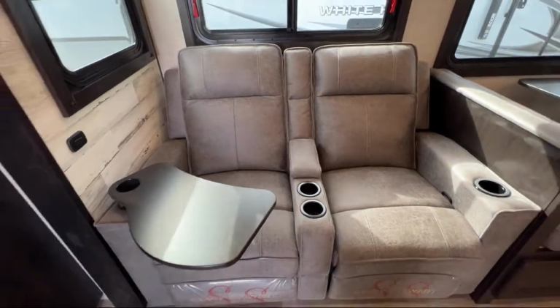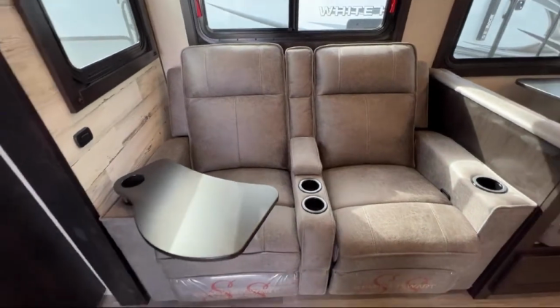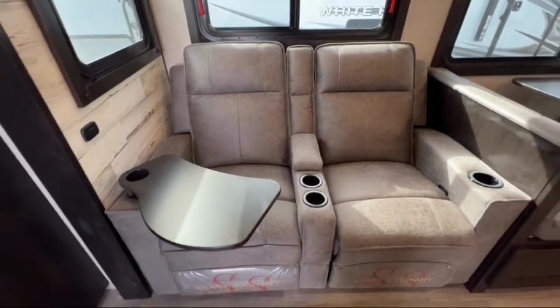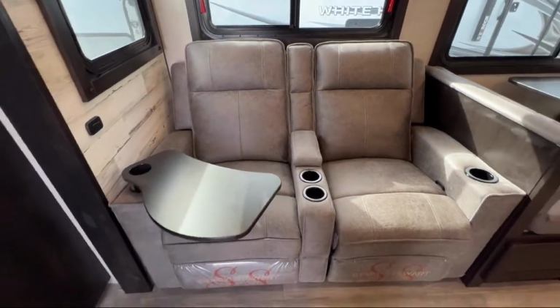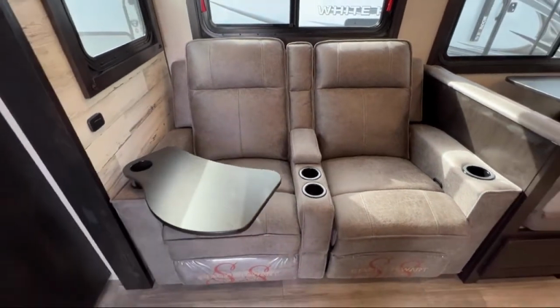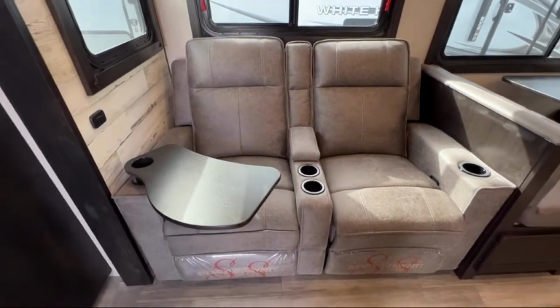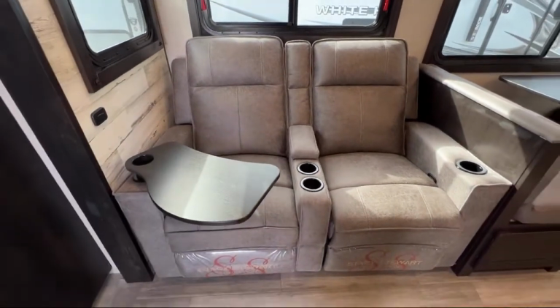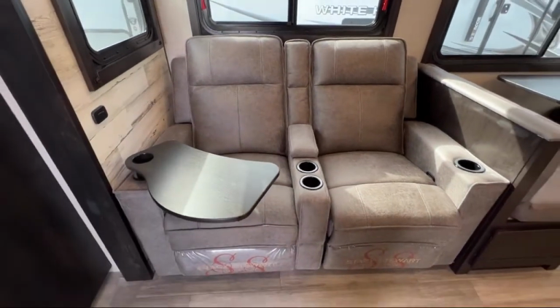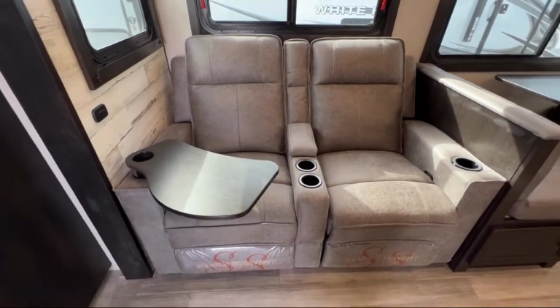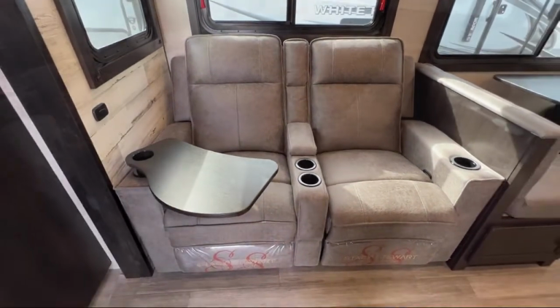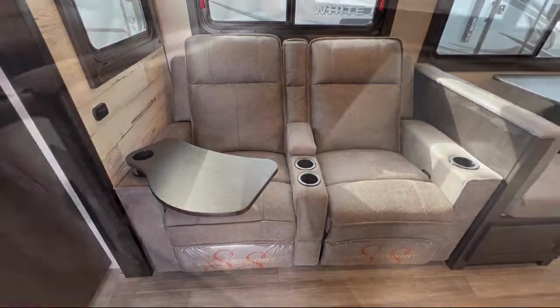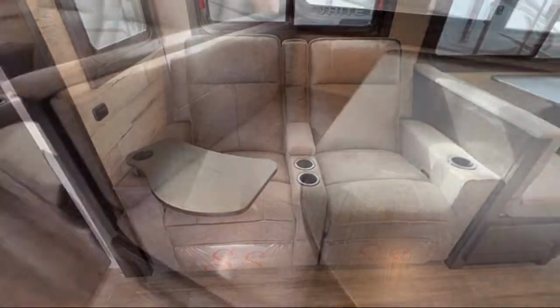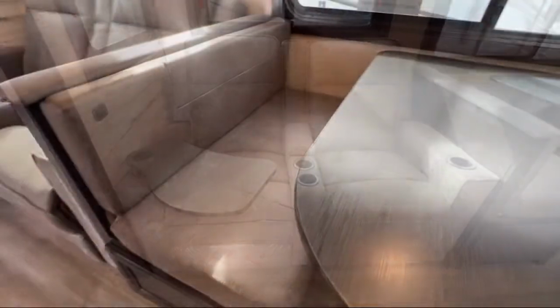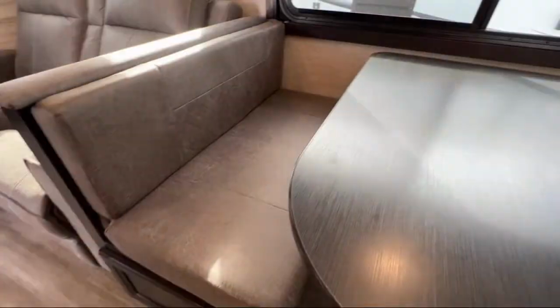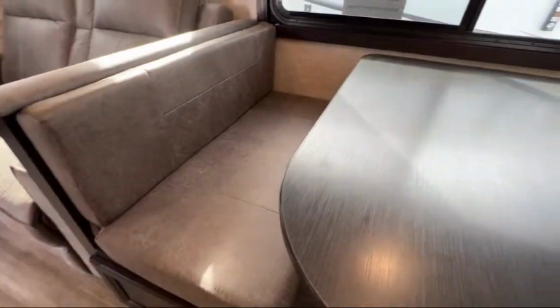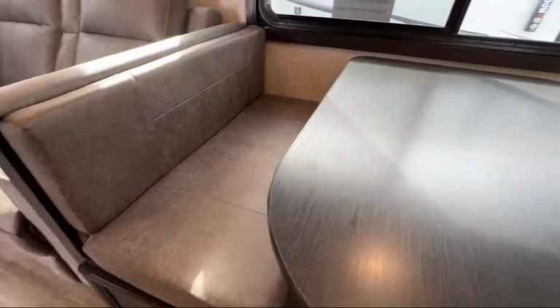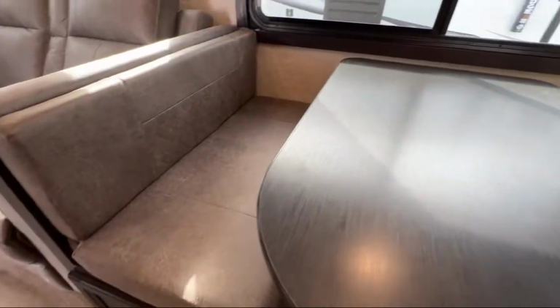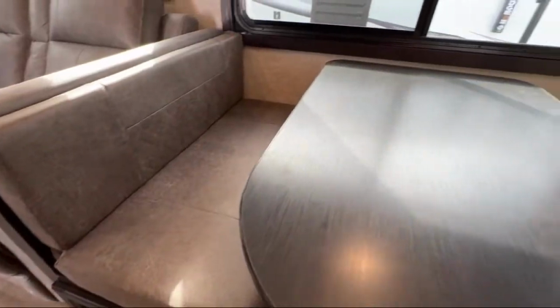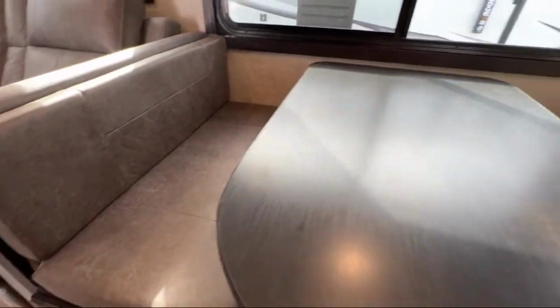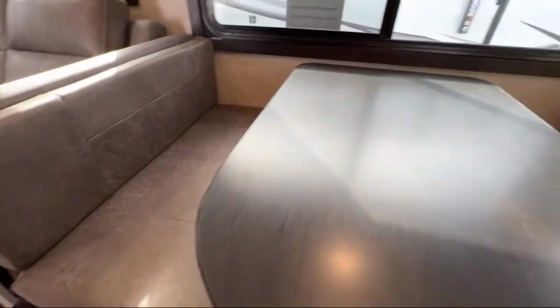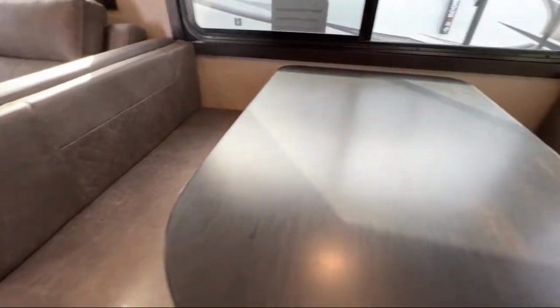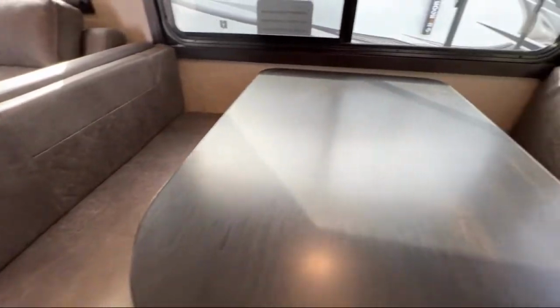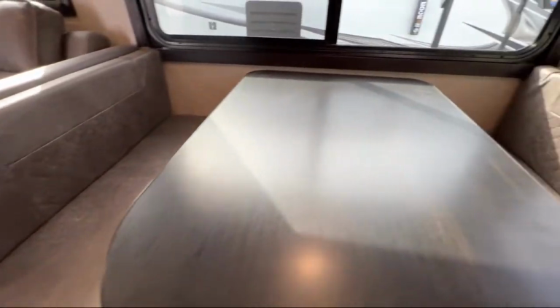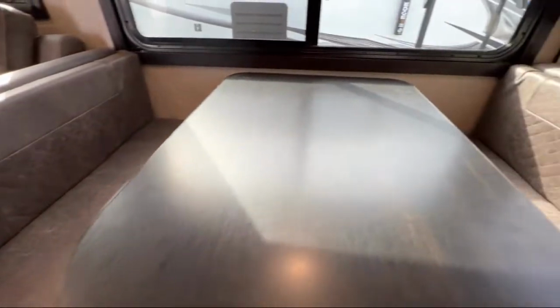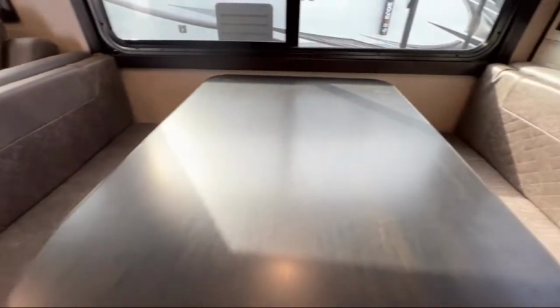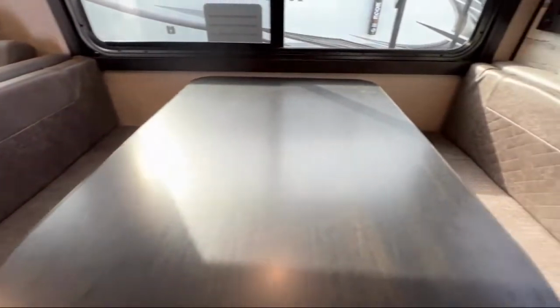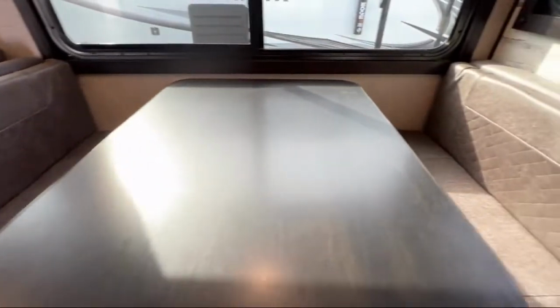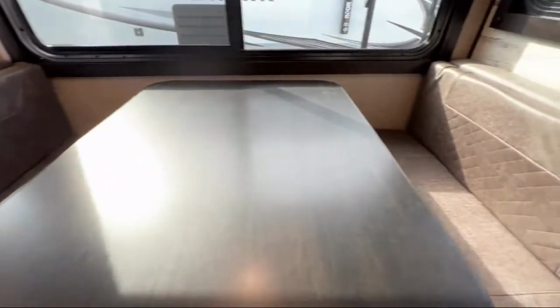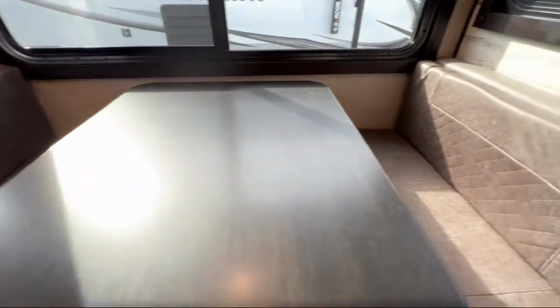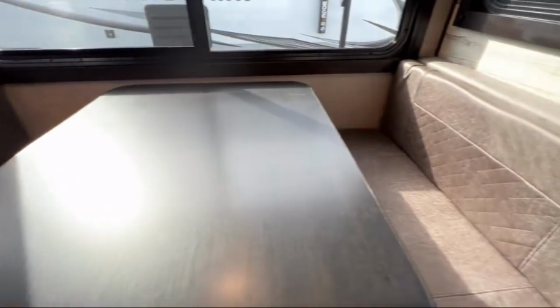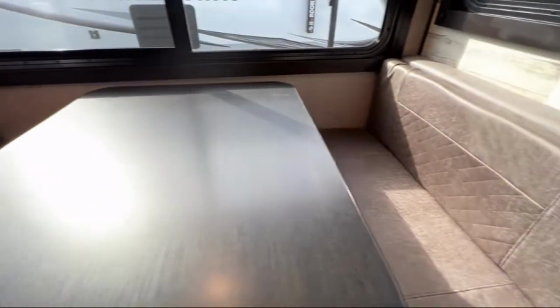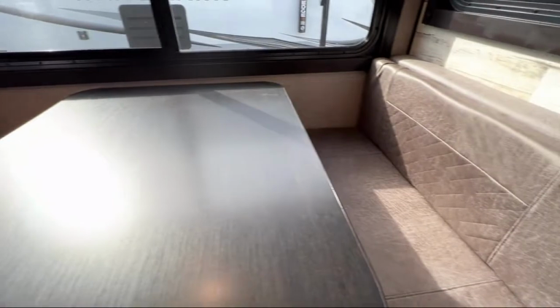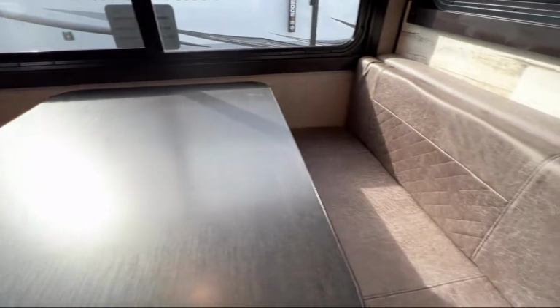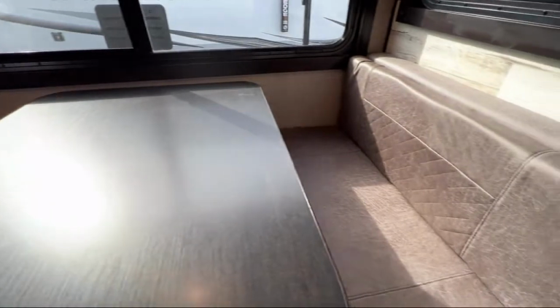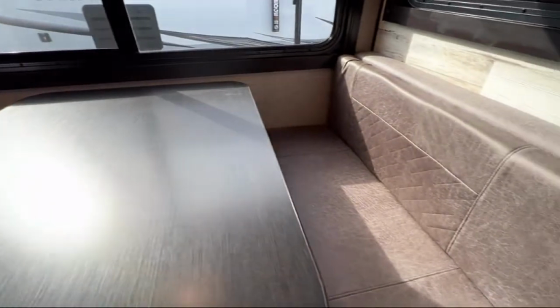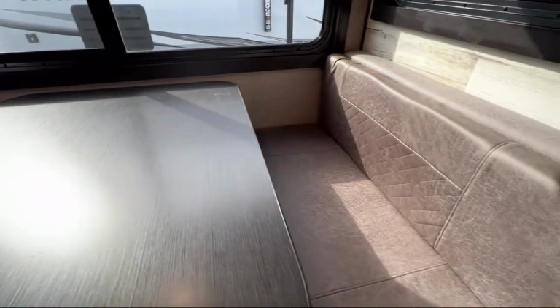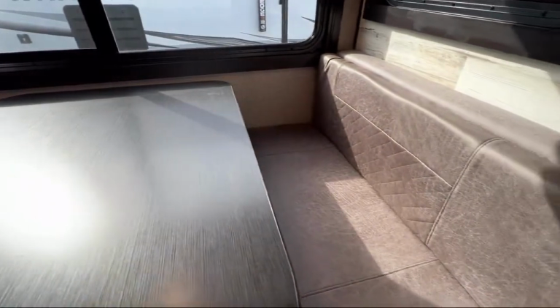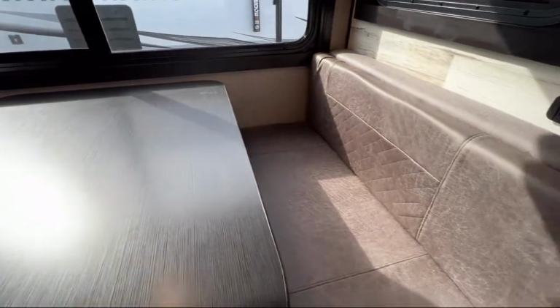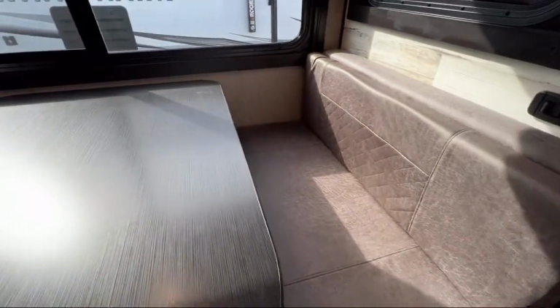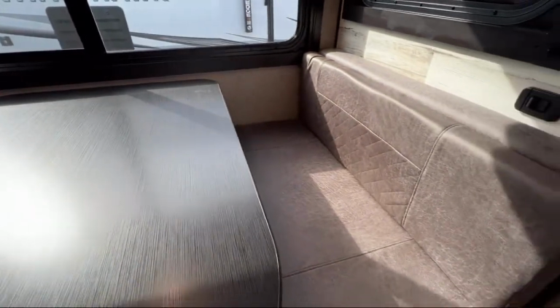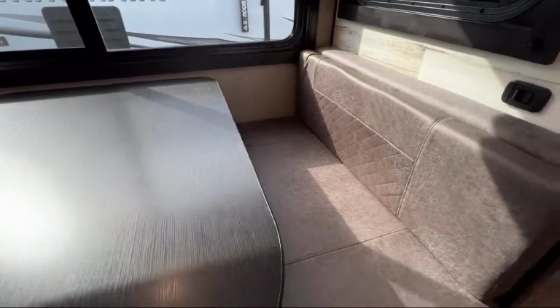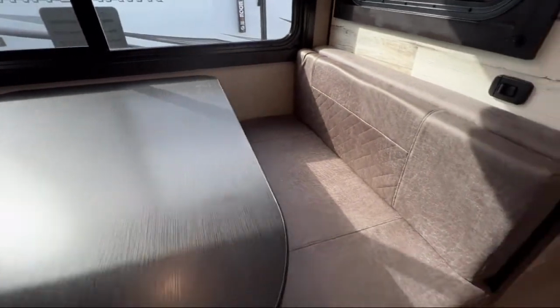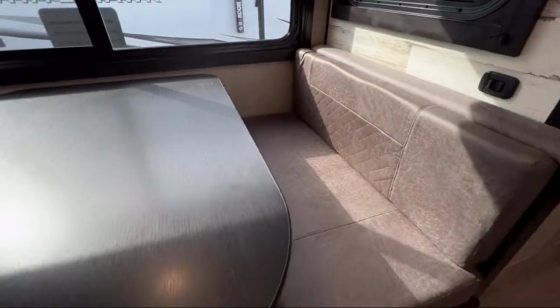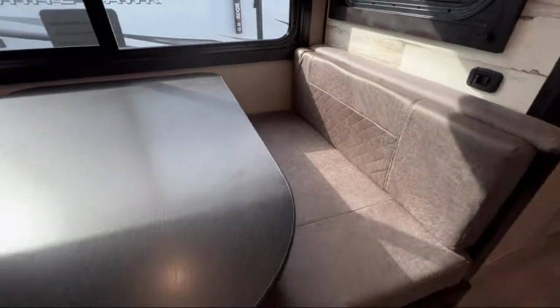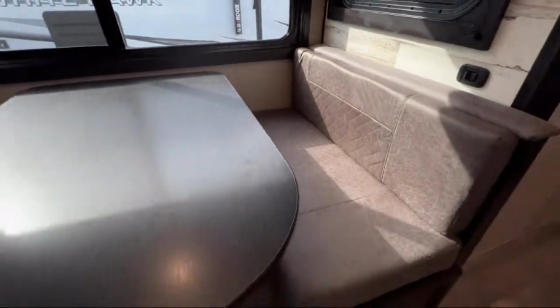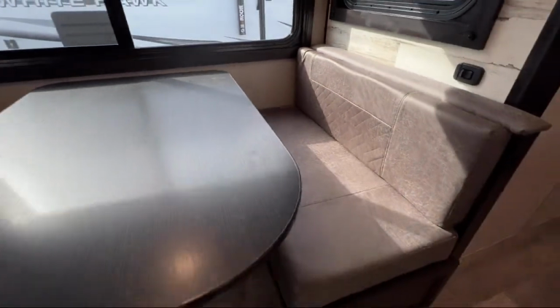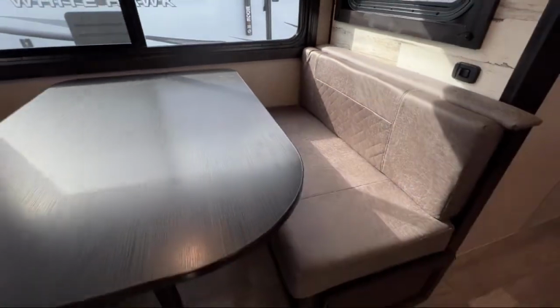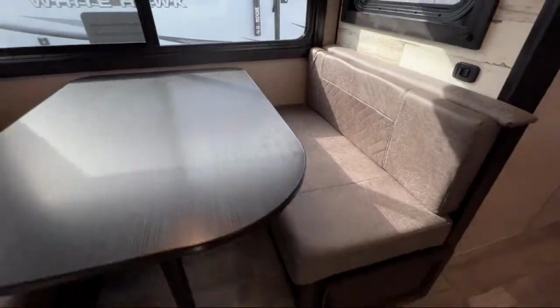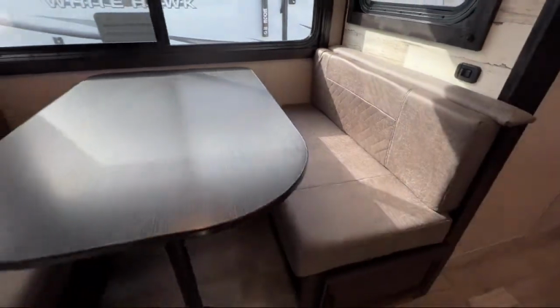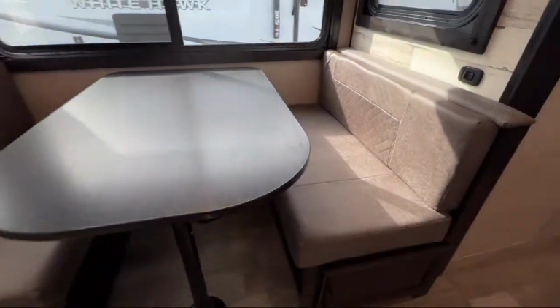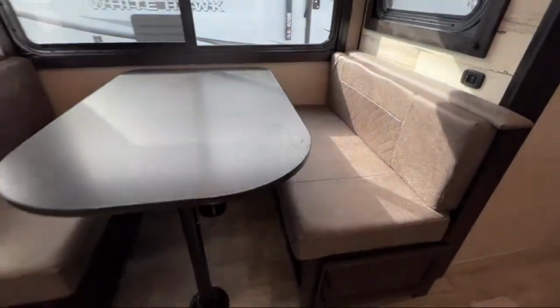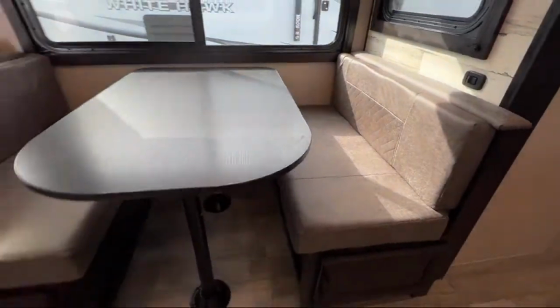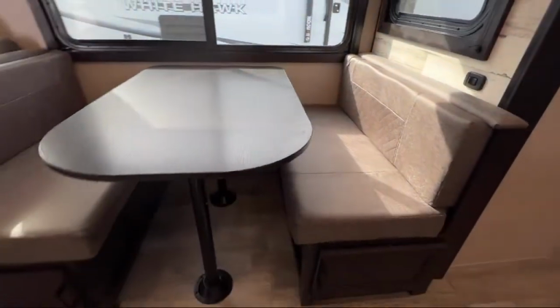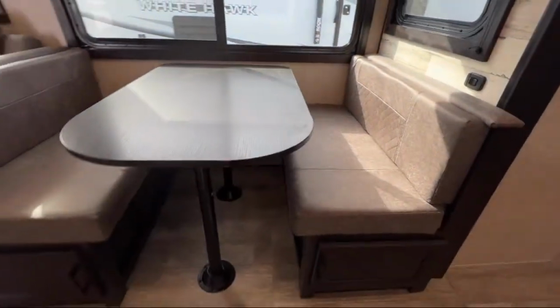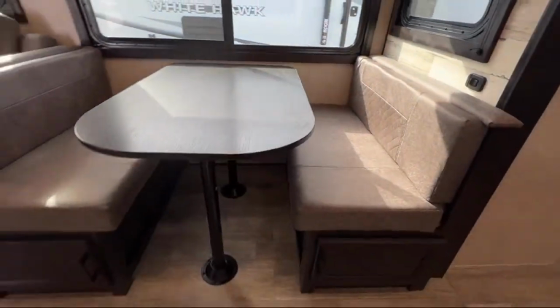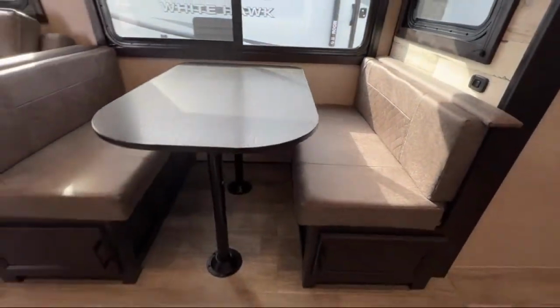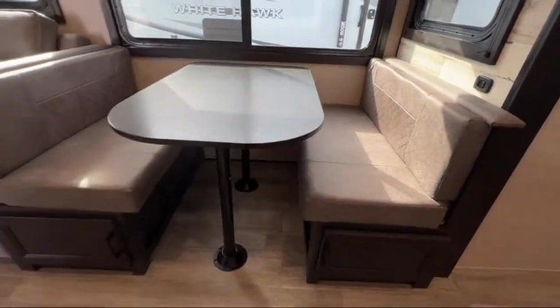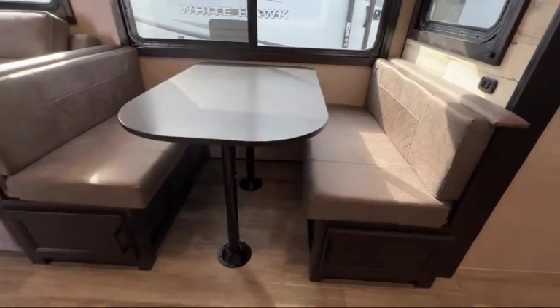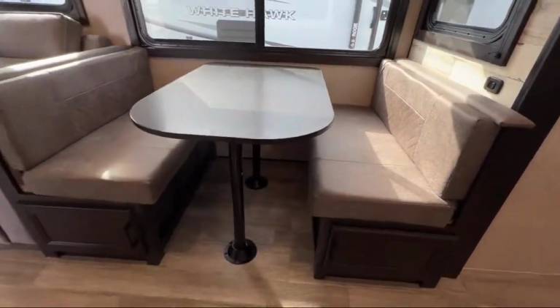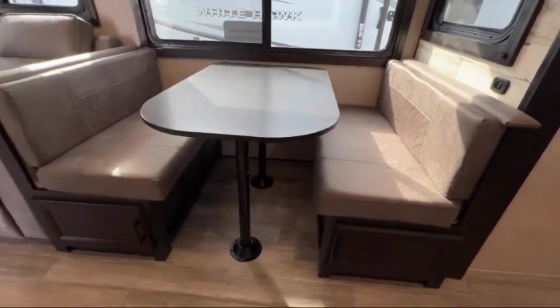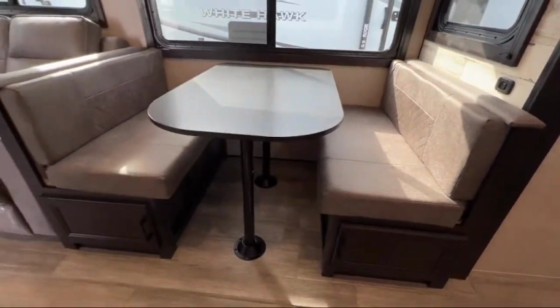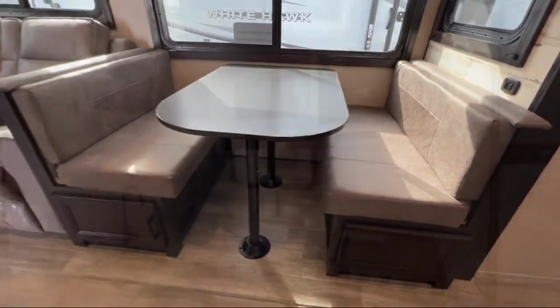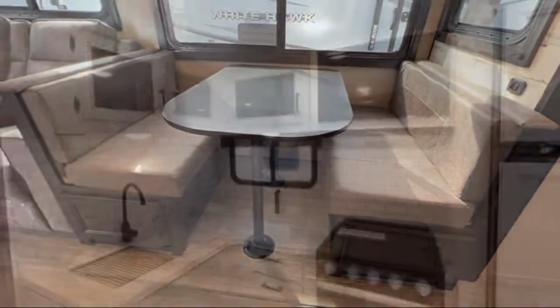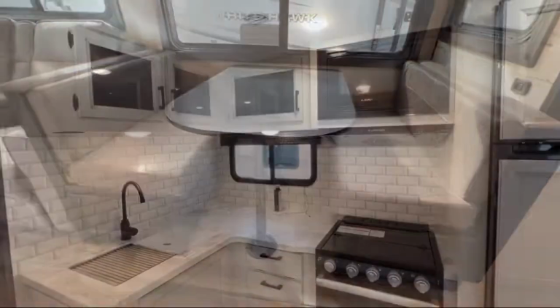Overhead storage, flip up counter, double wardrobes, separate vanity area with sink, mirror and storage, living room fireplace.